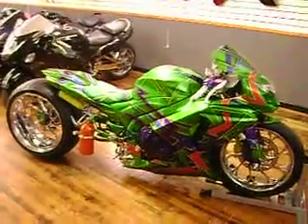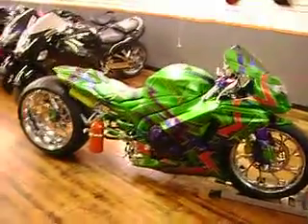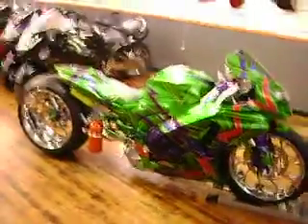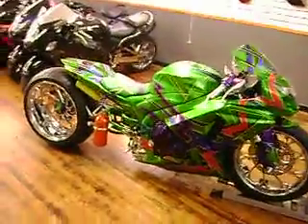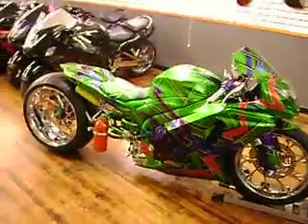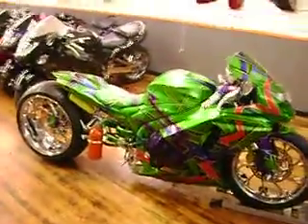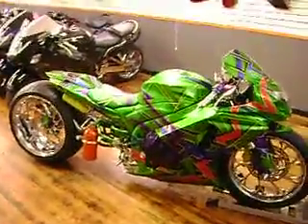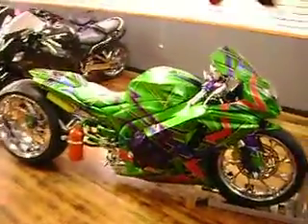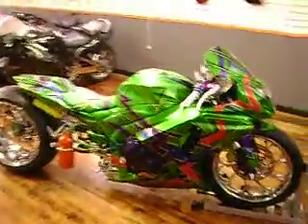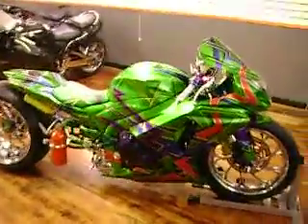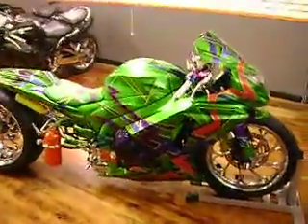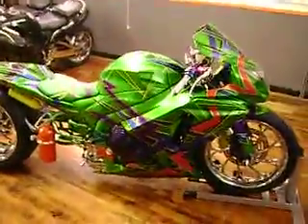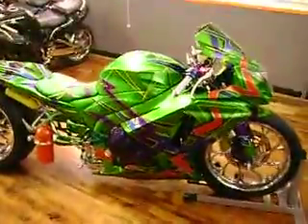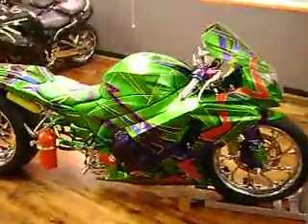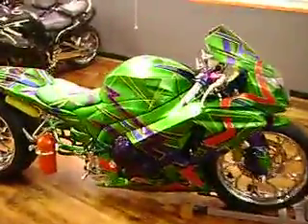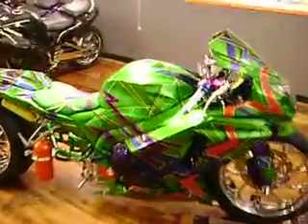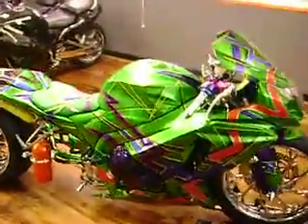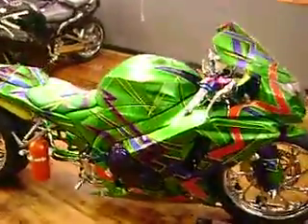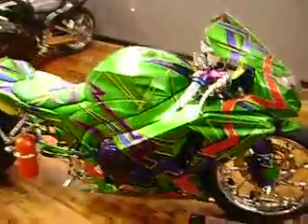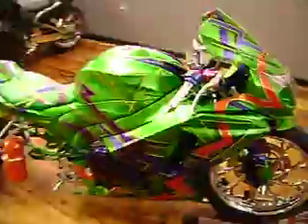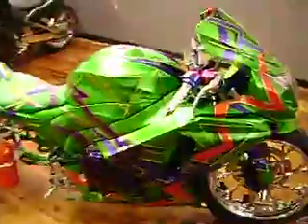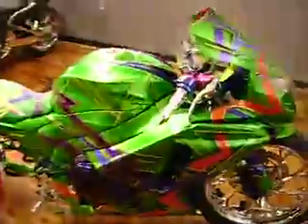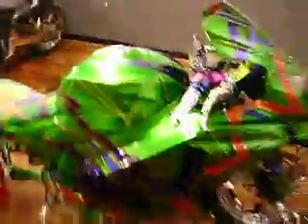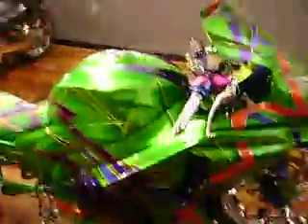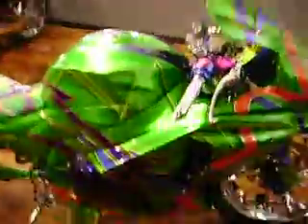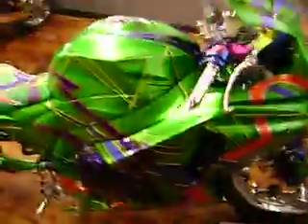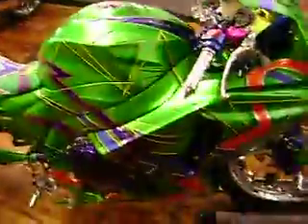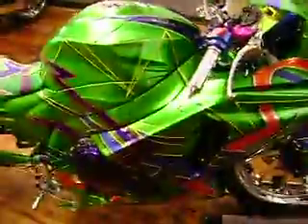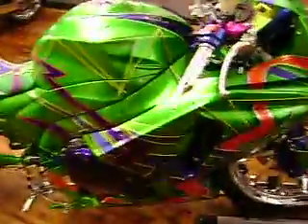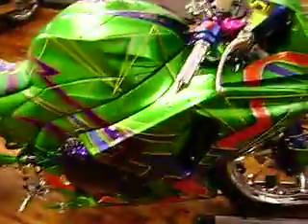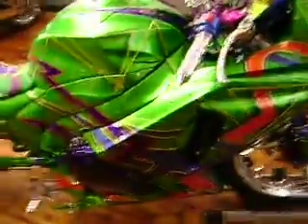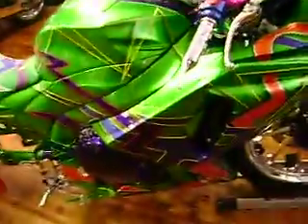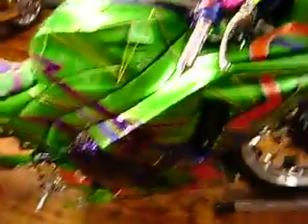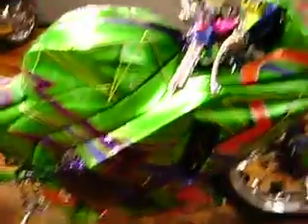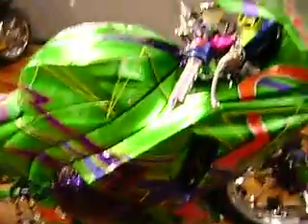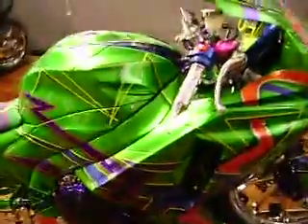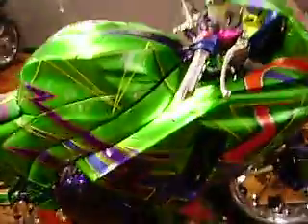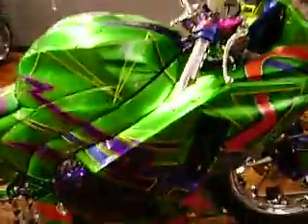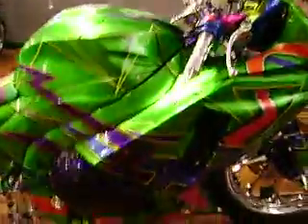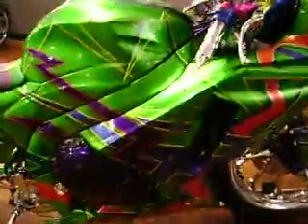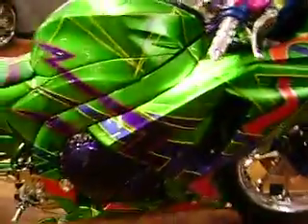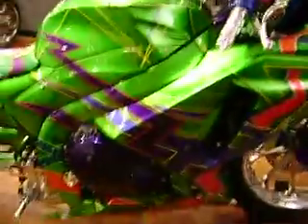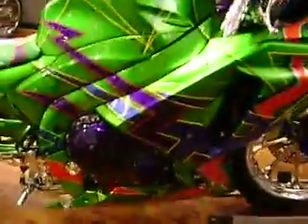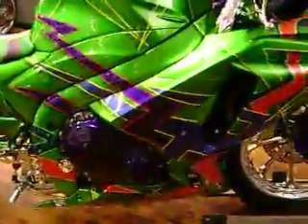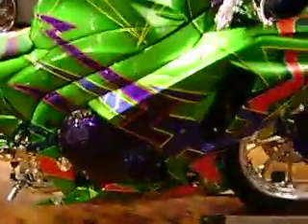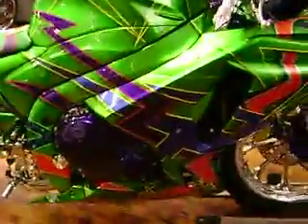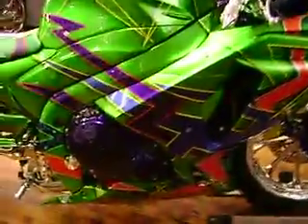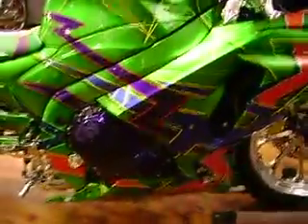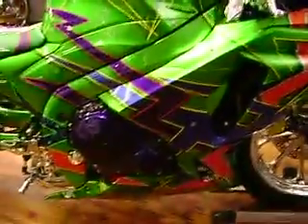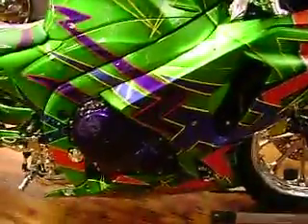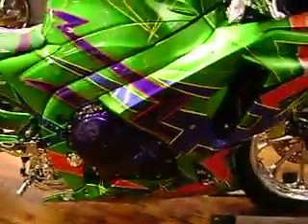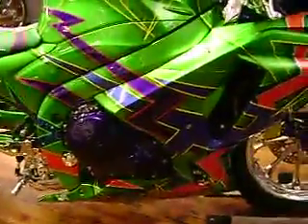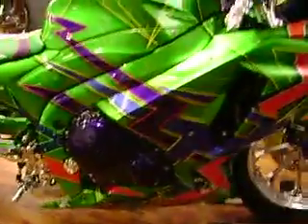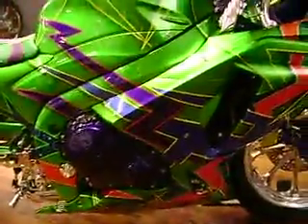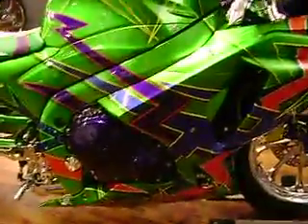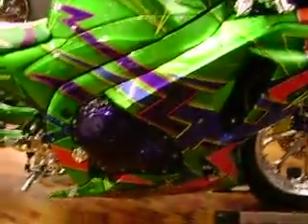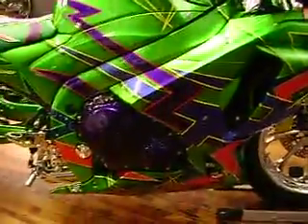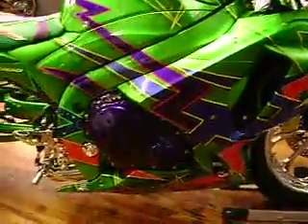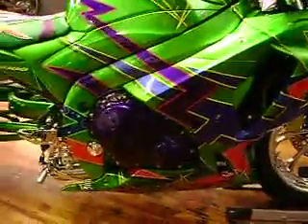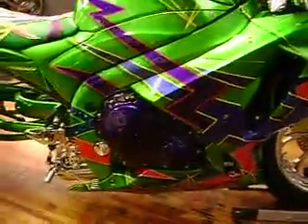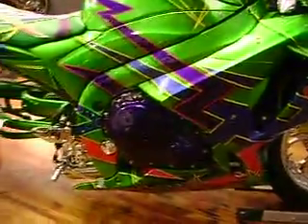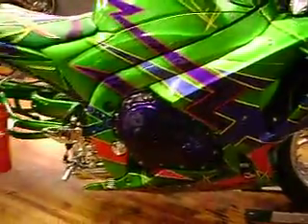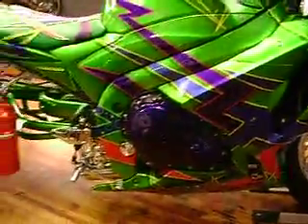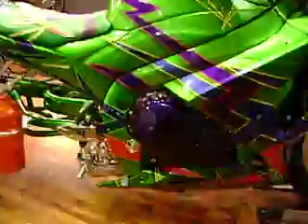We've got the custom candy green paint with all the other candies. The details and all were done by Nion Paint.